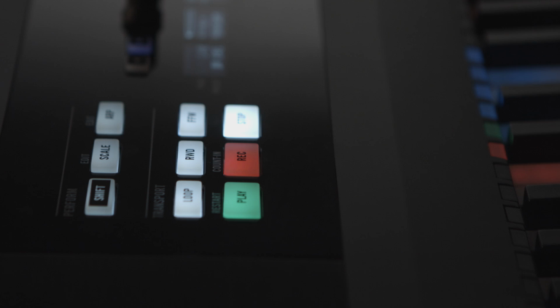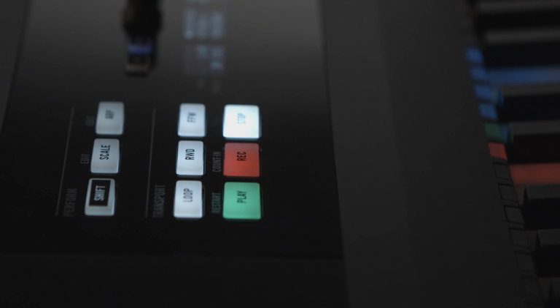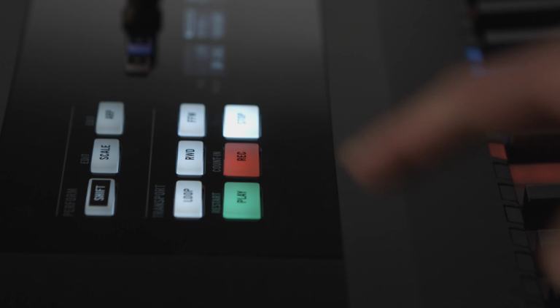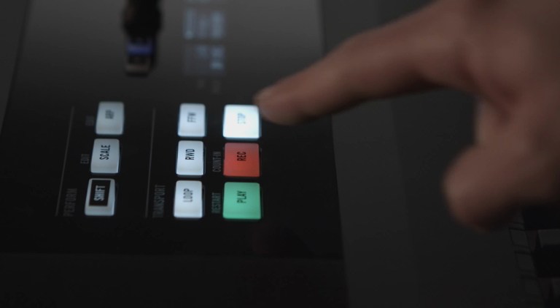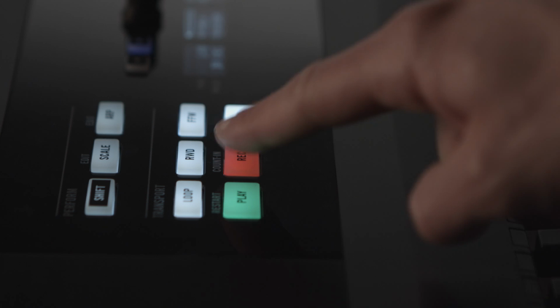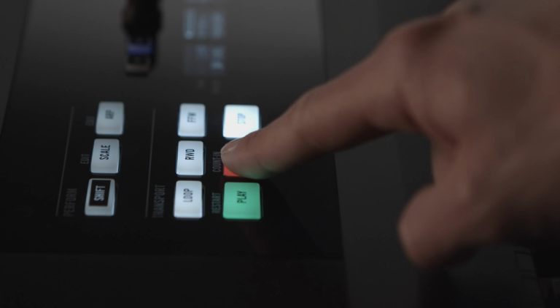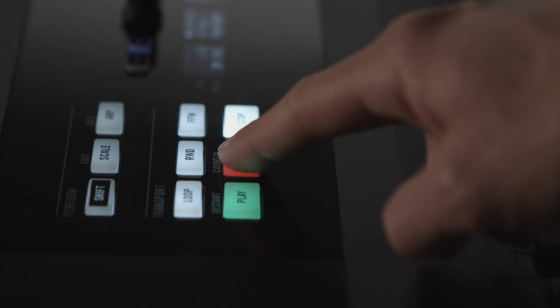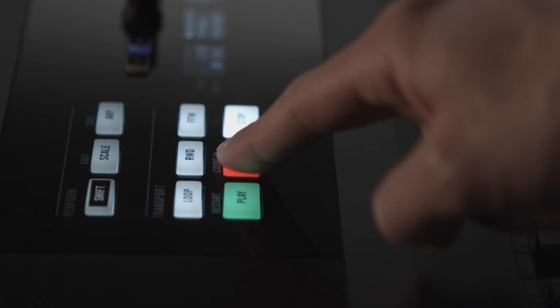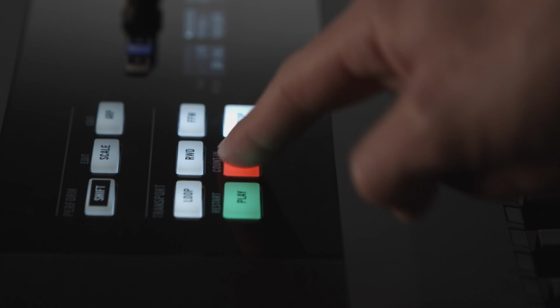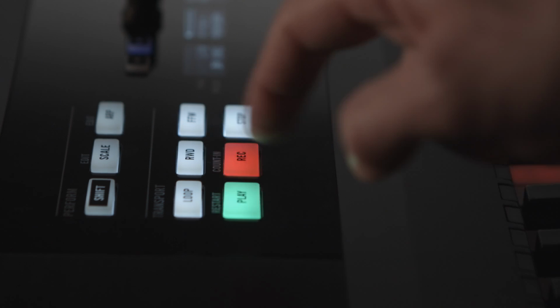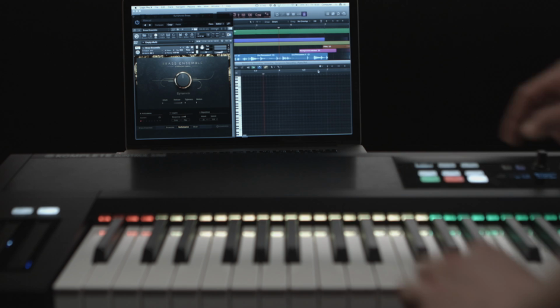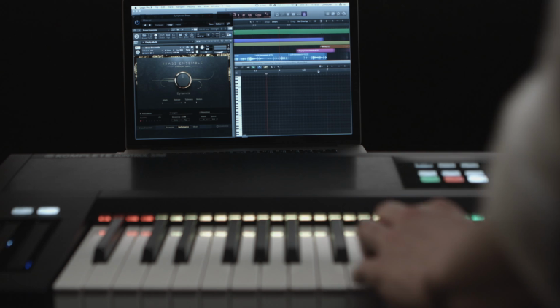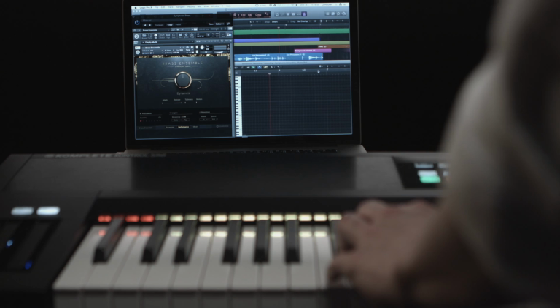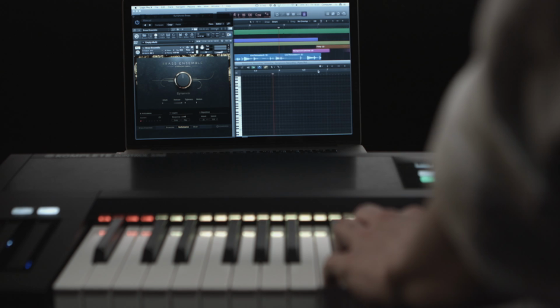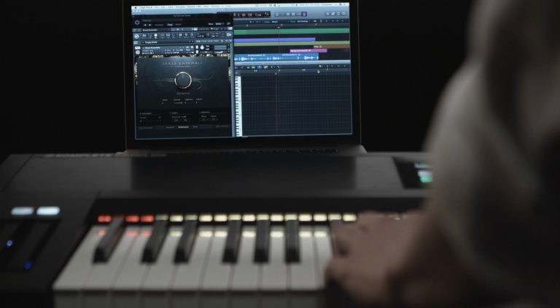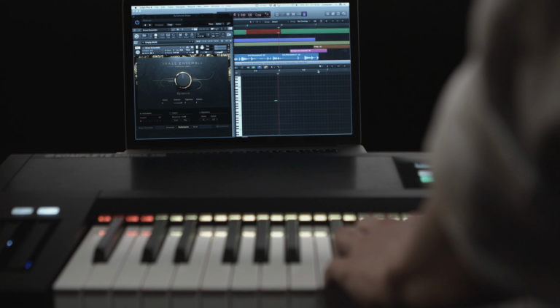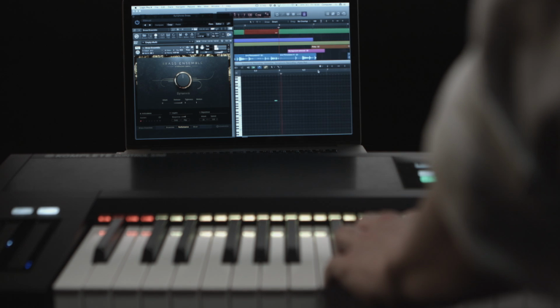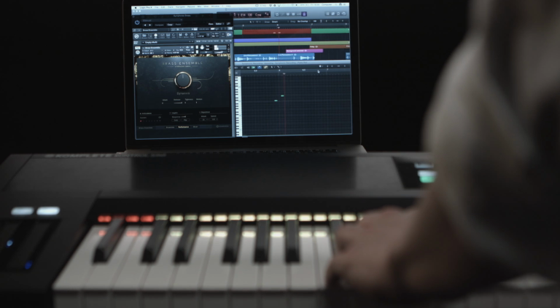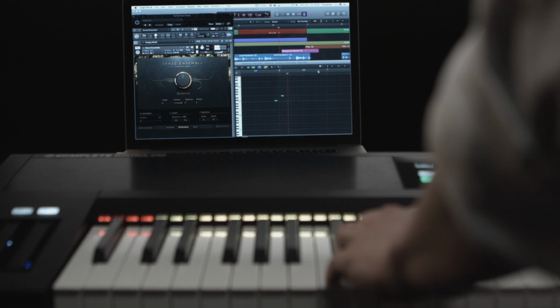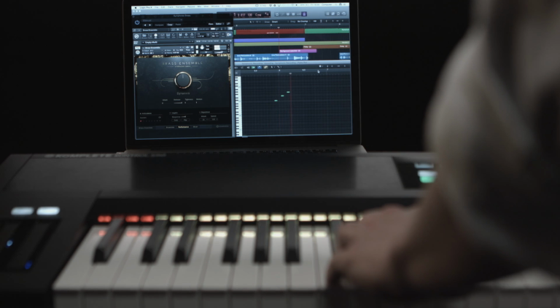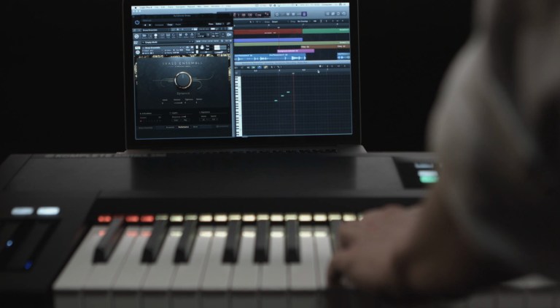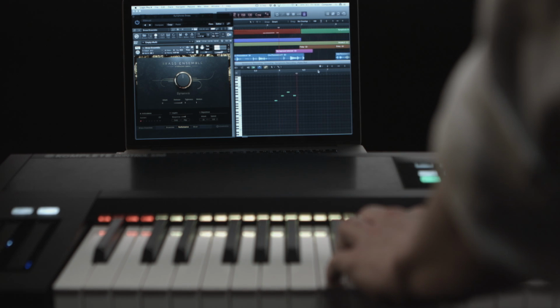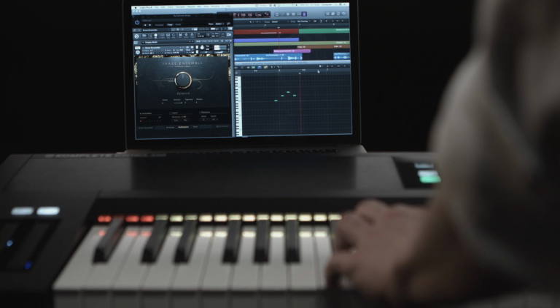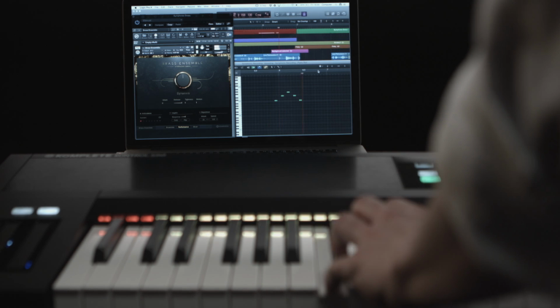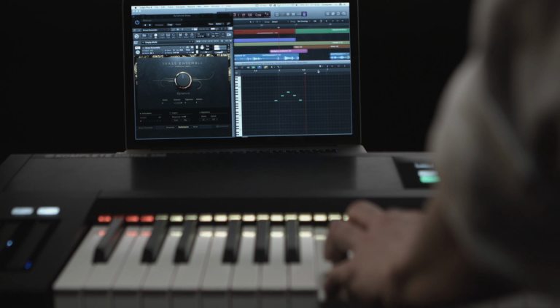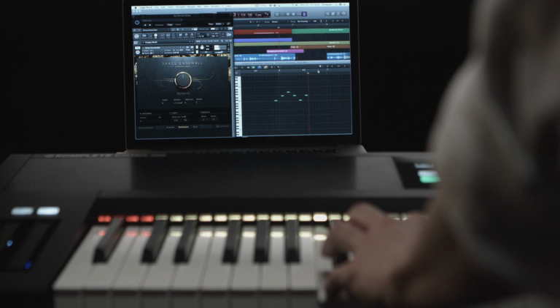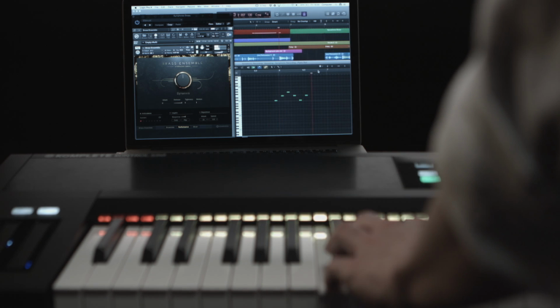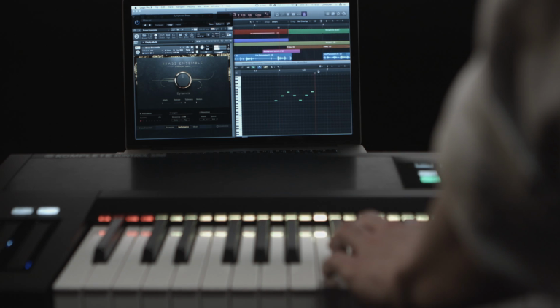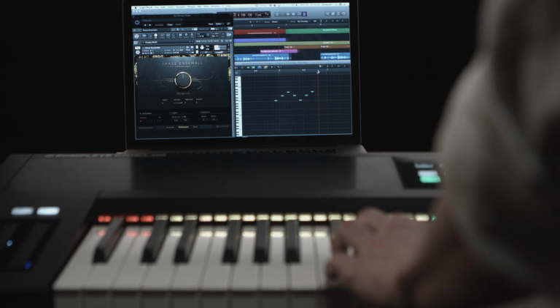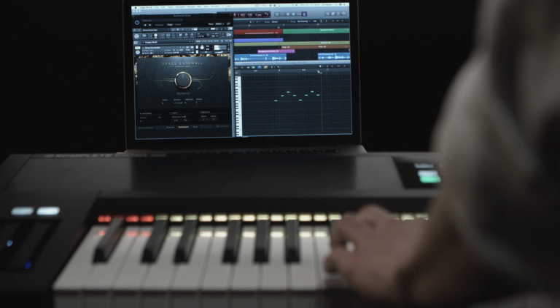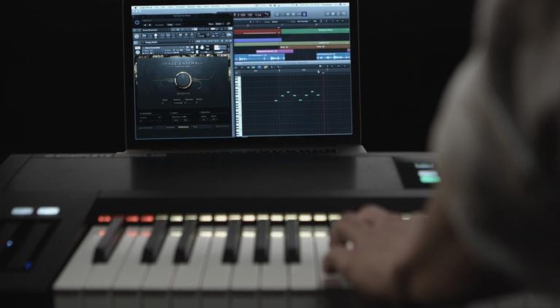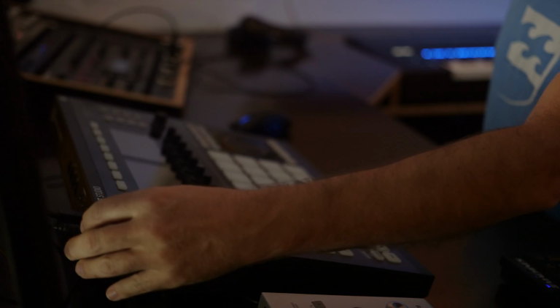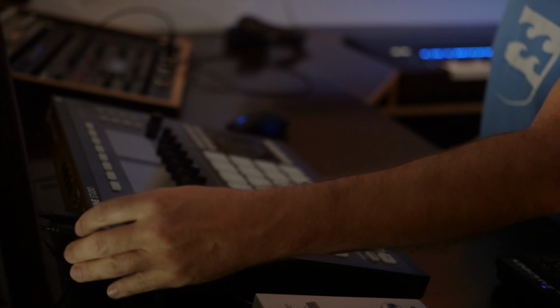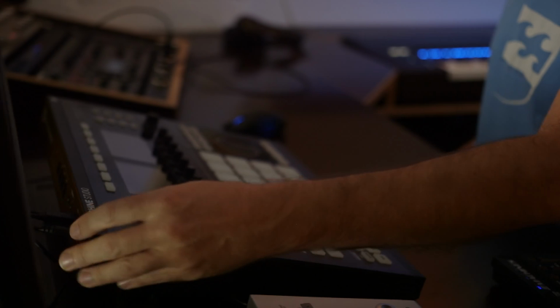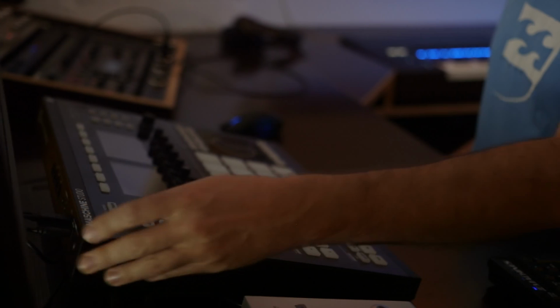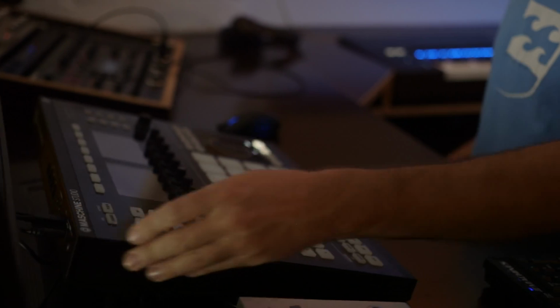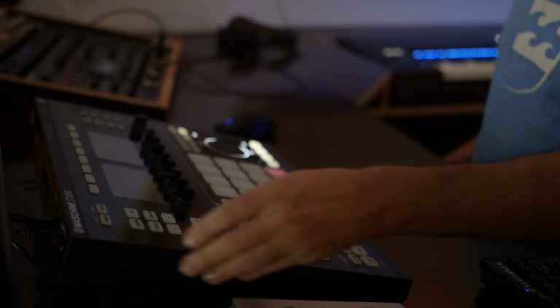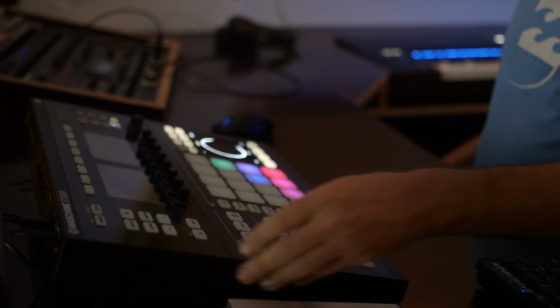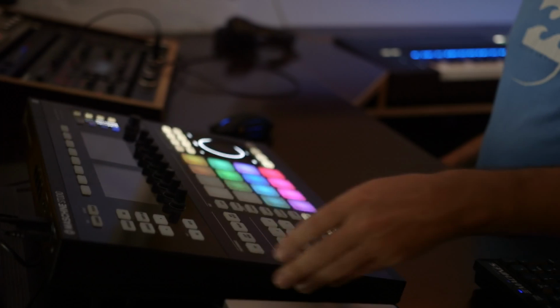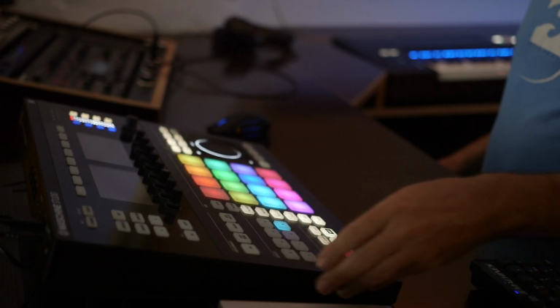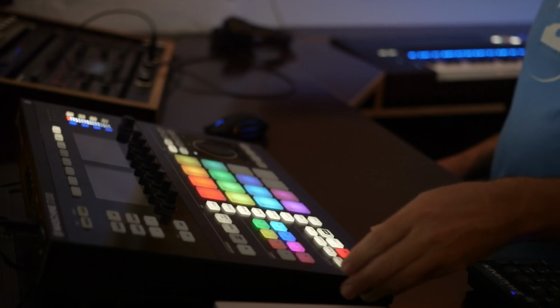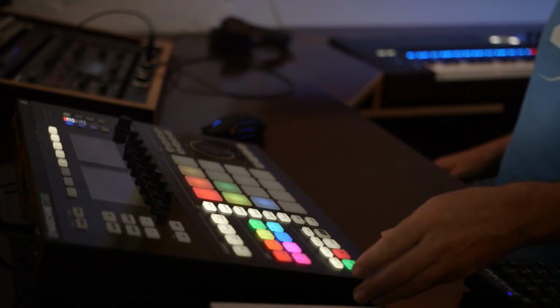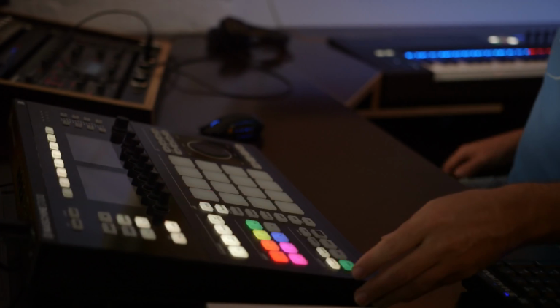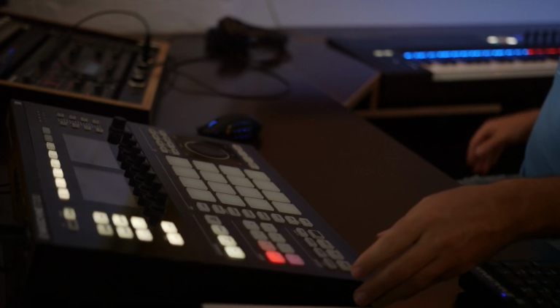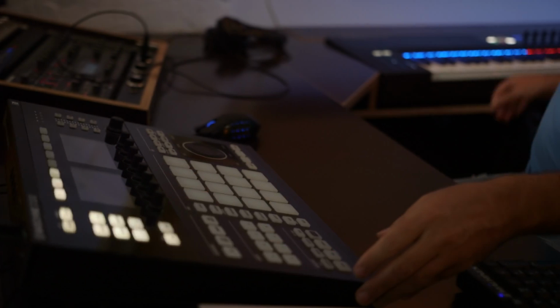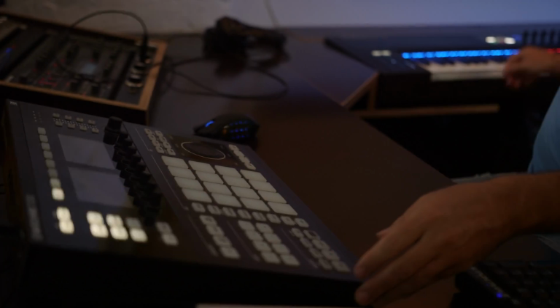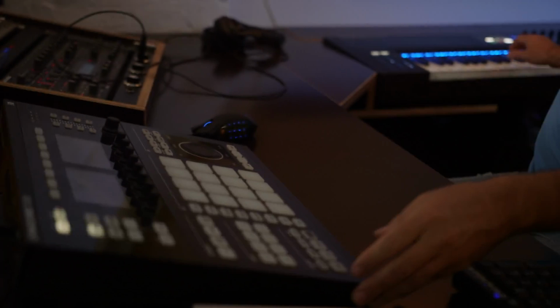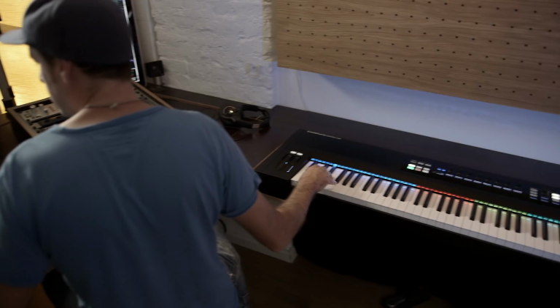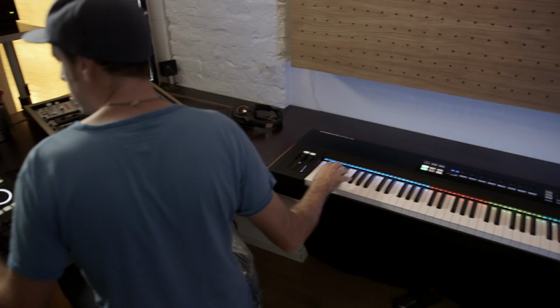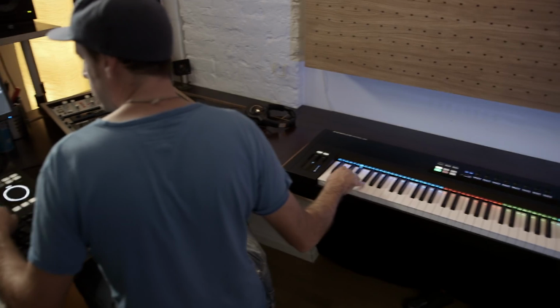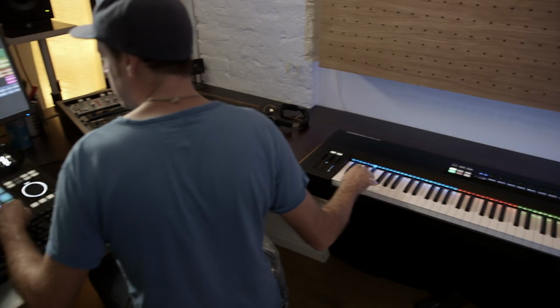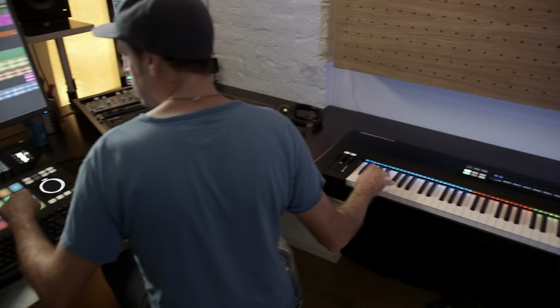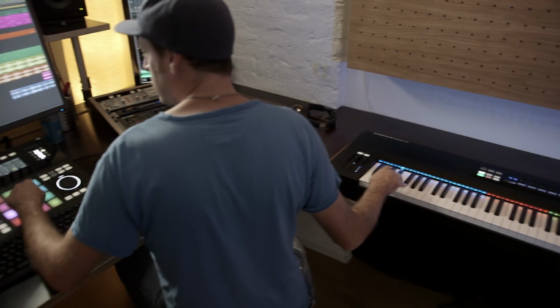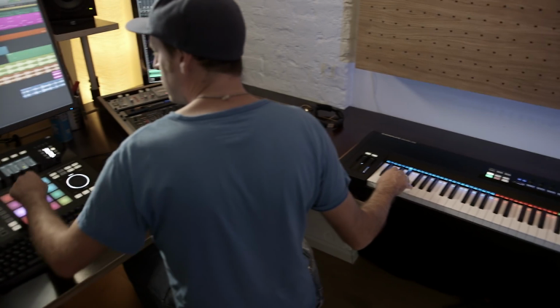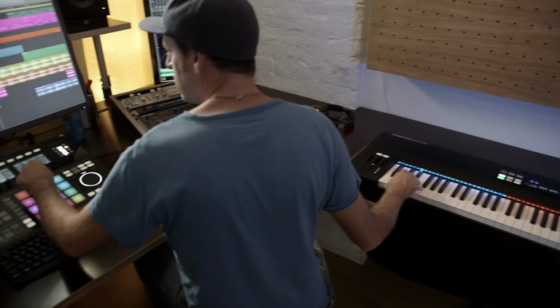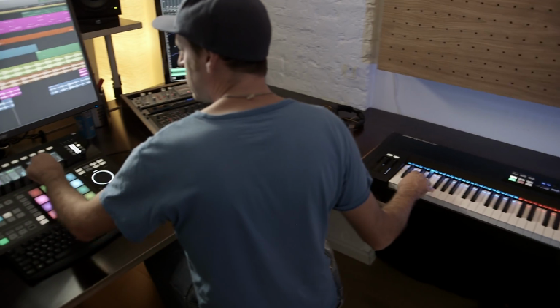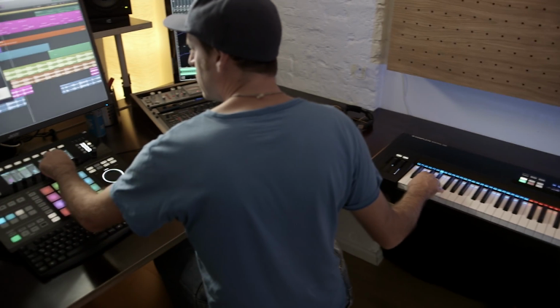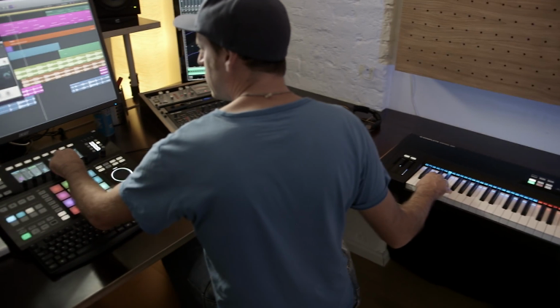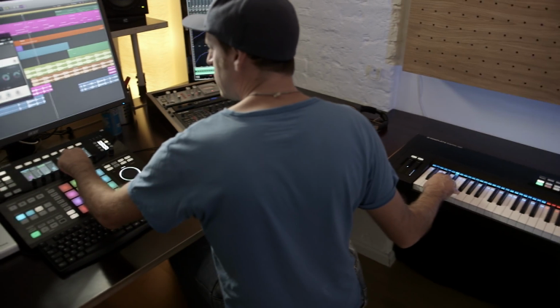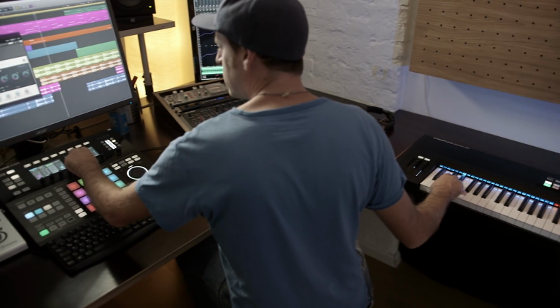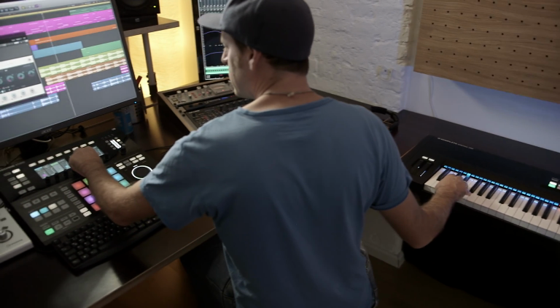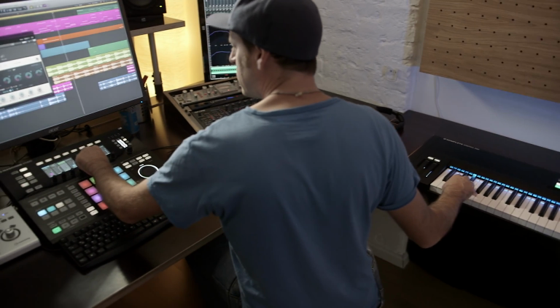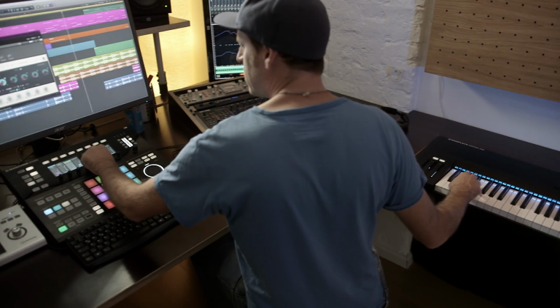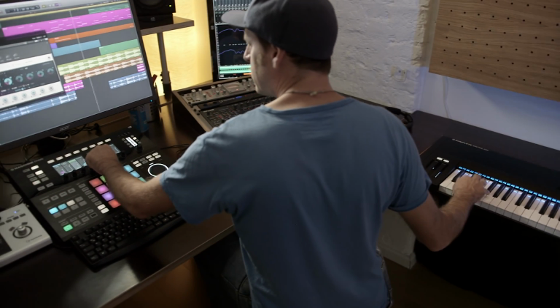Complete Control integrates with any DAW, and when combined with Maschine, it becomes an even more powerful and fully integrated music production system.